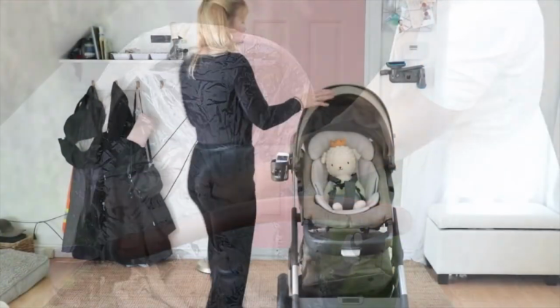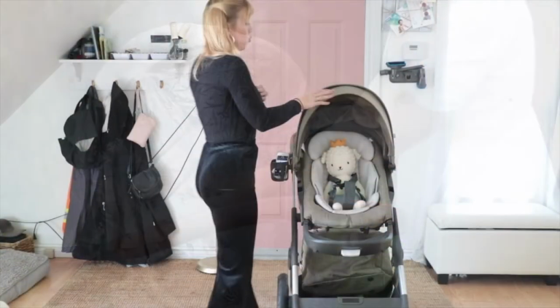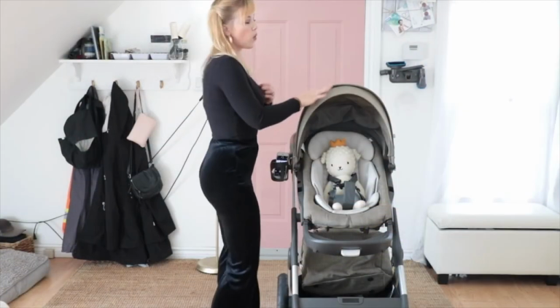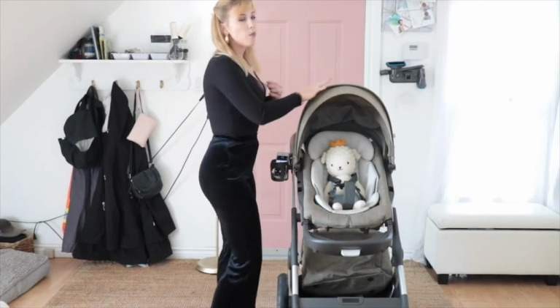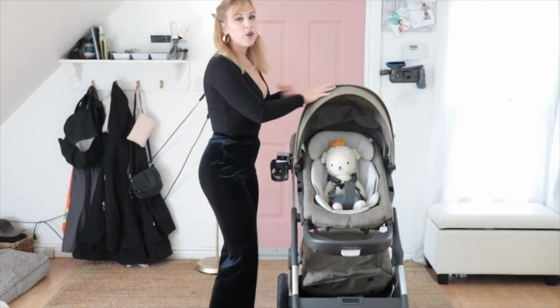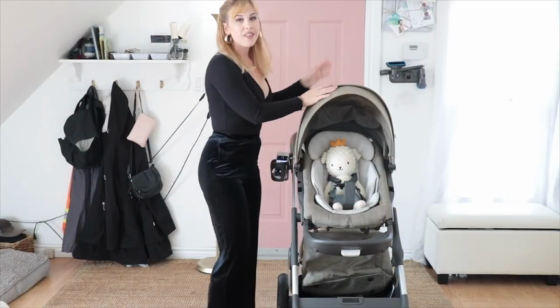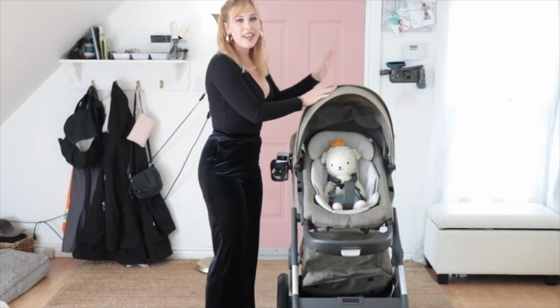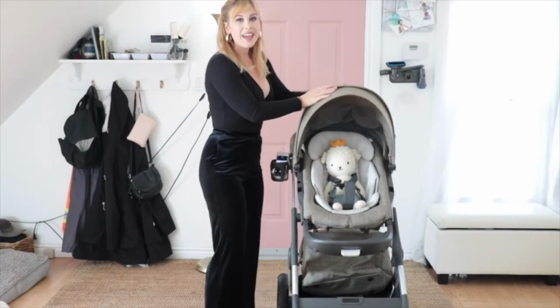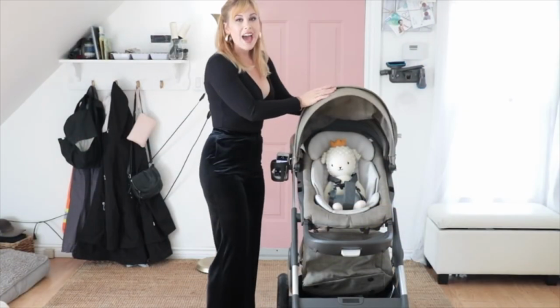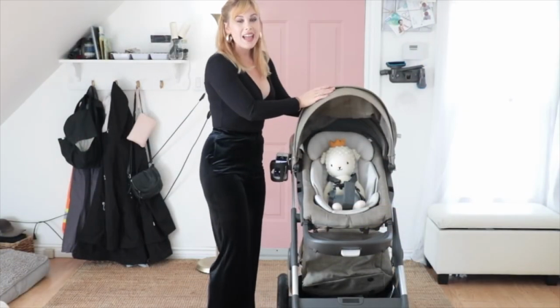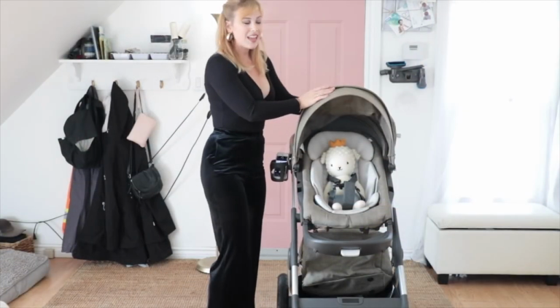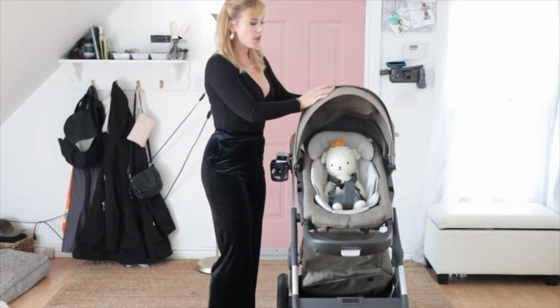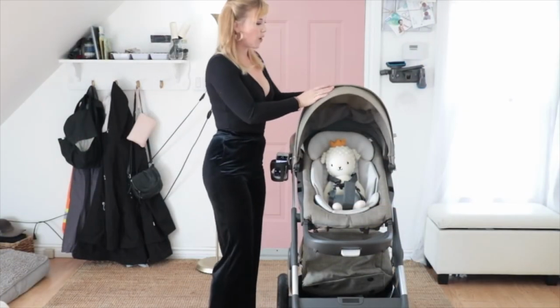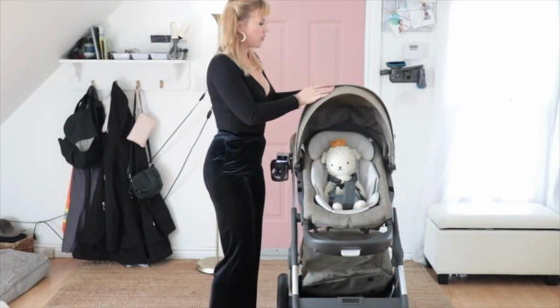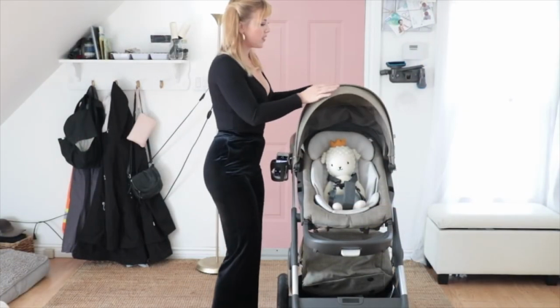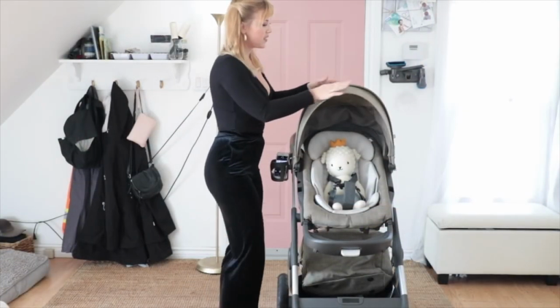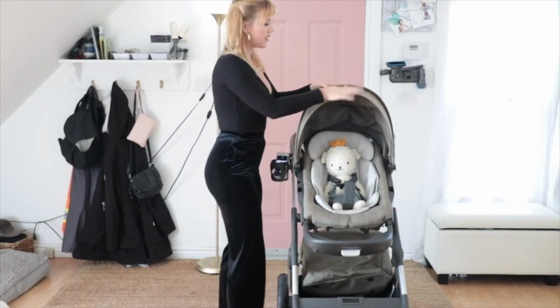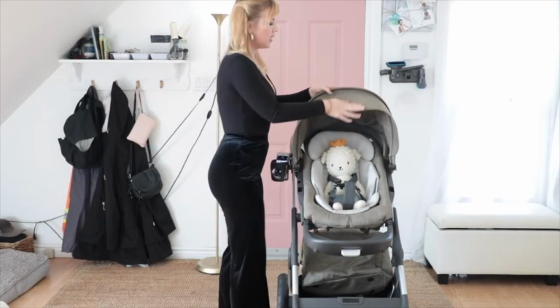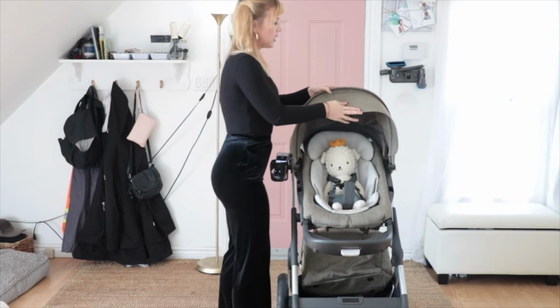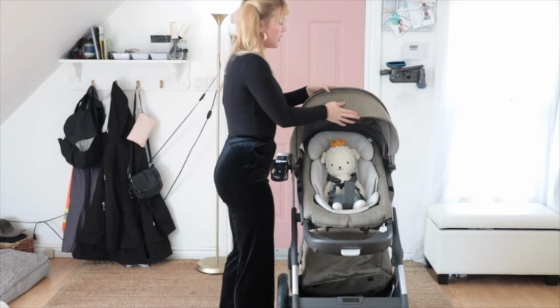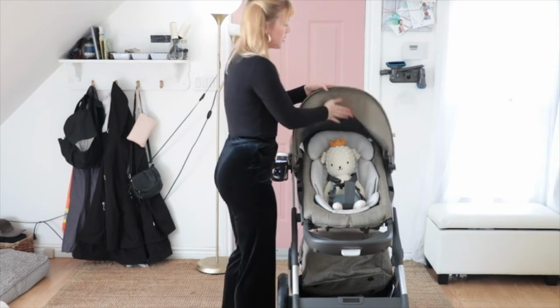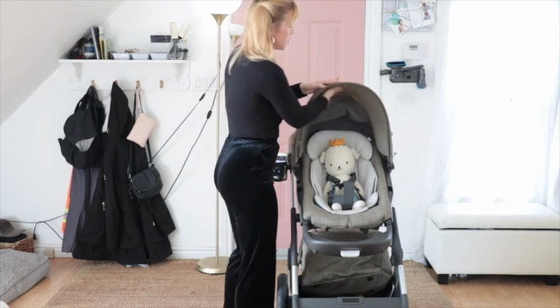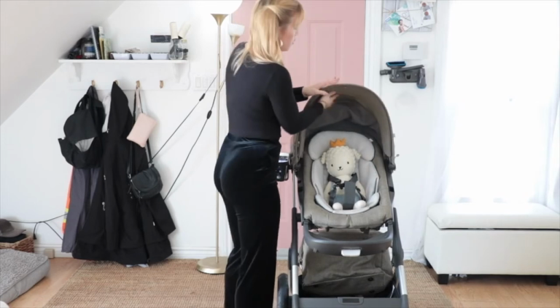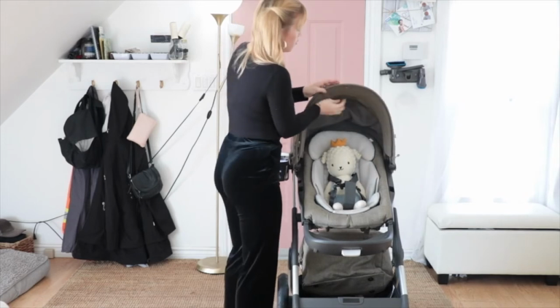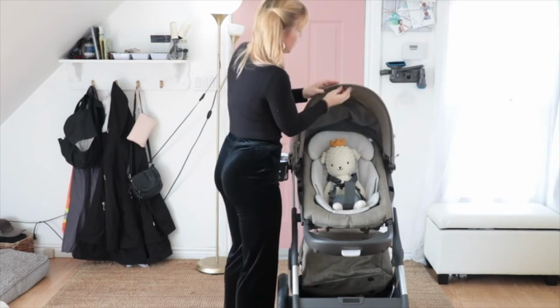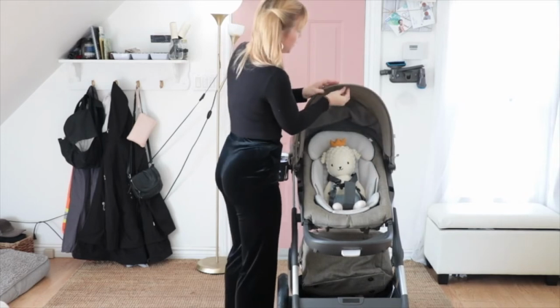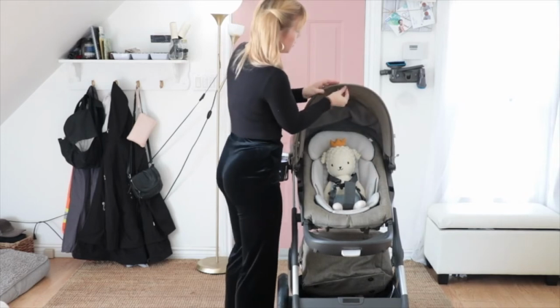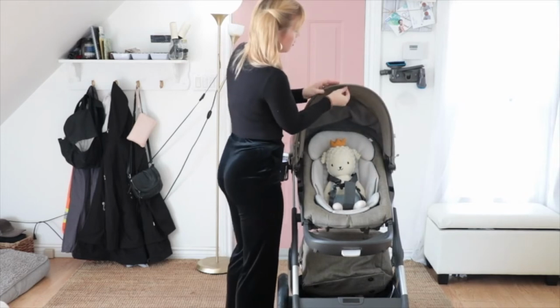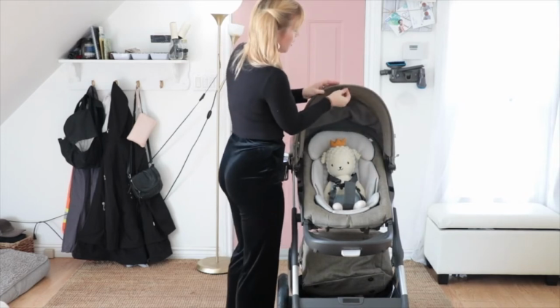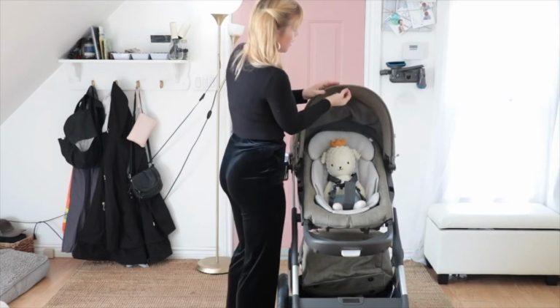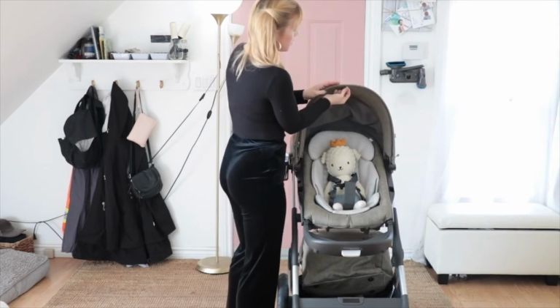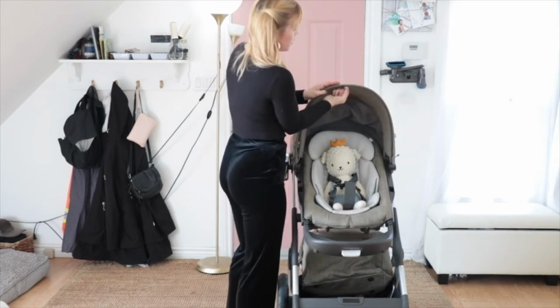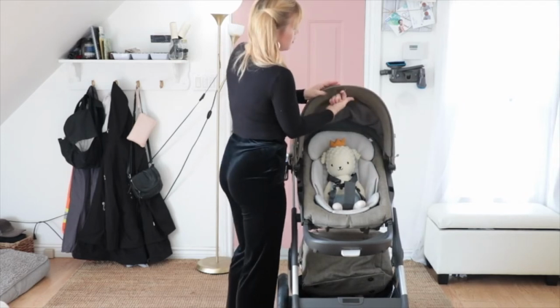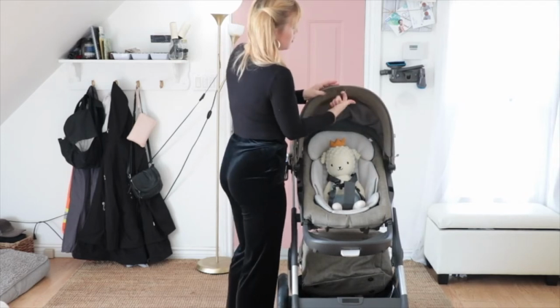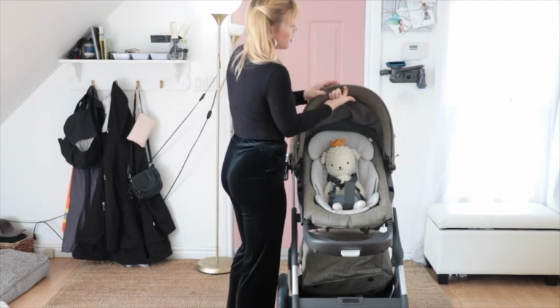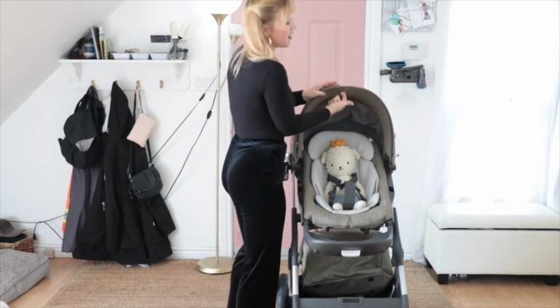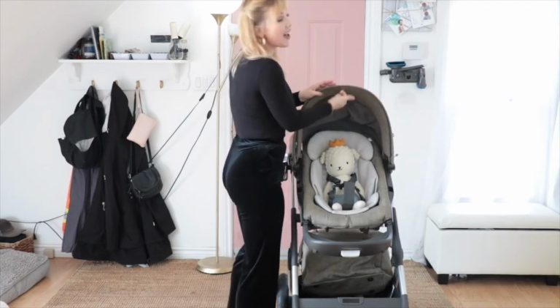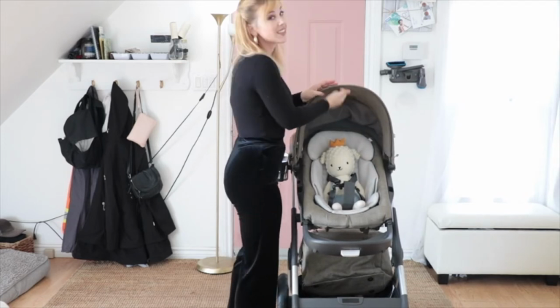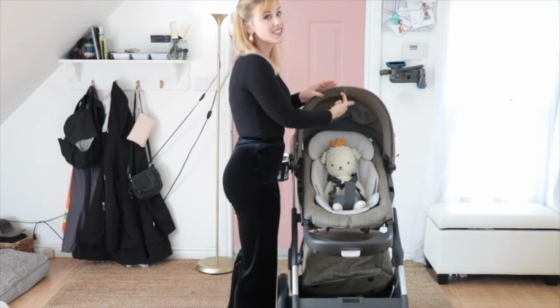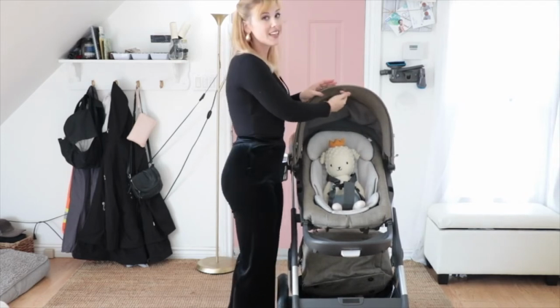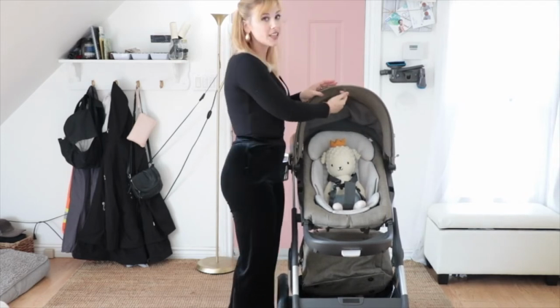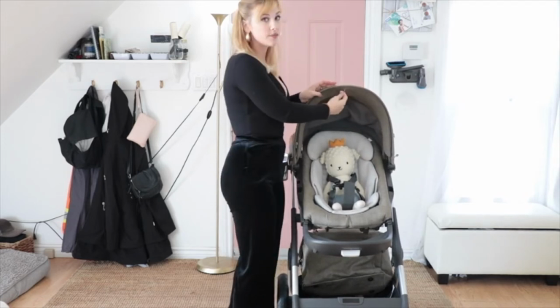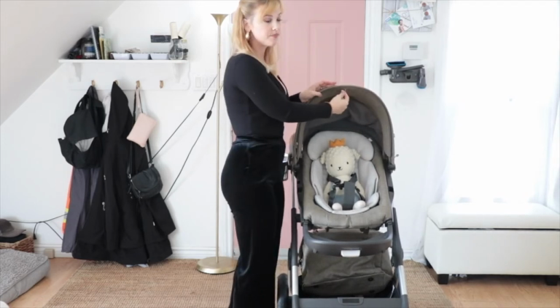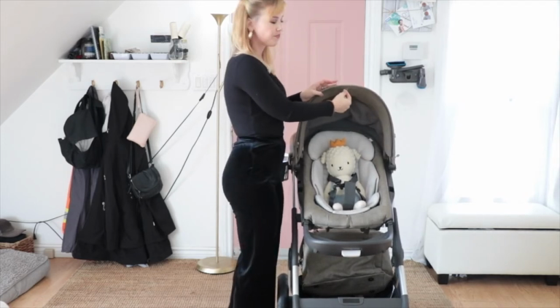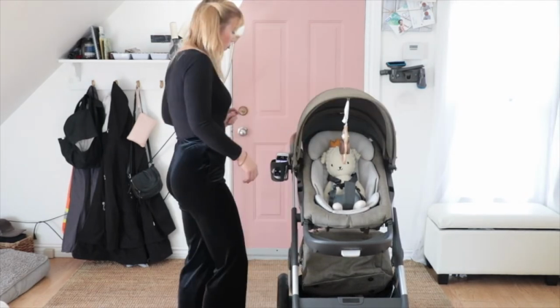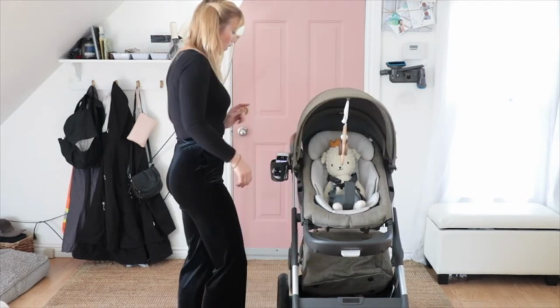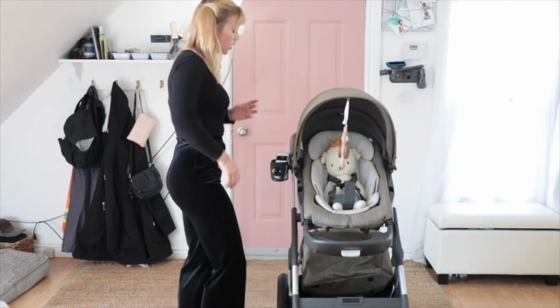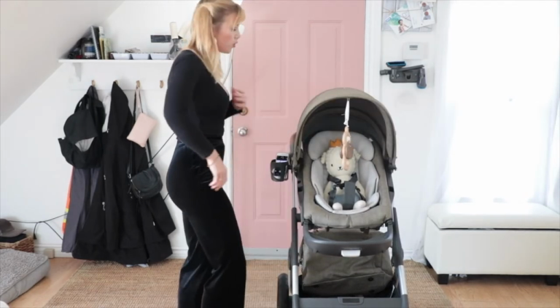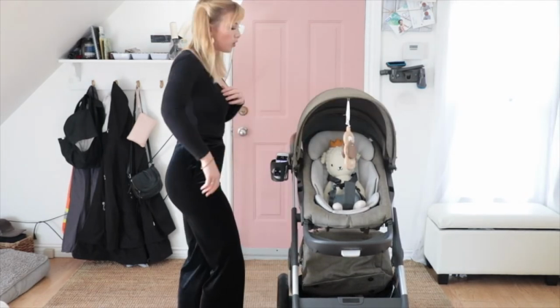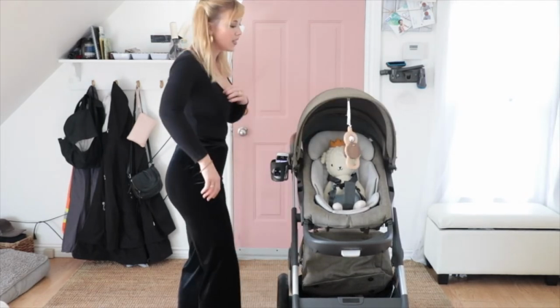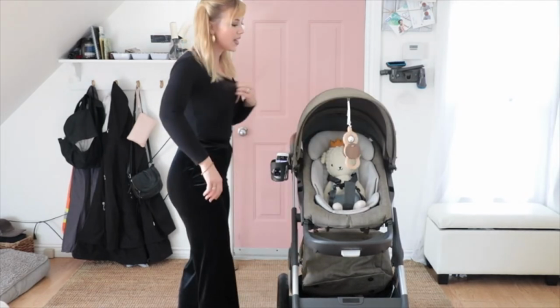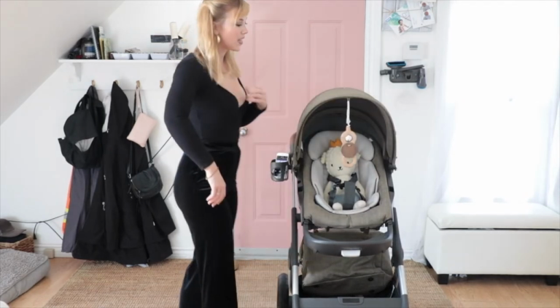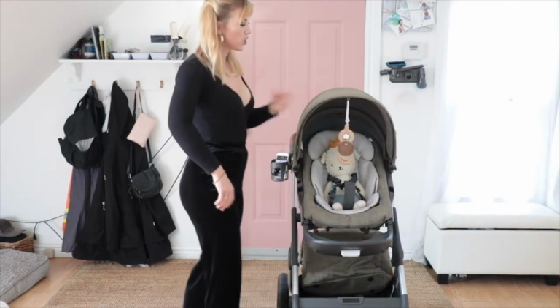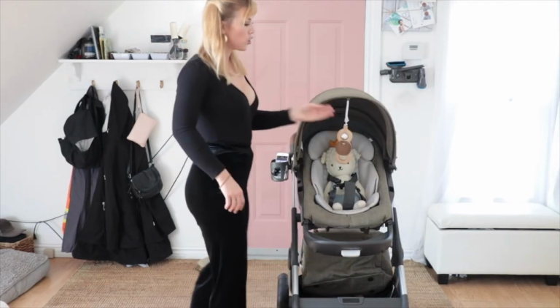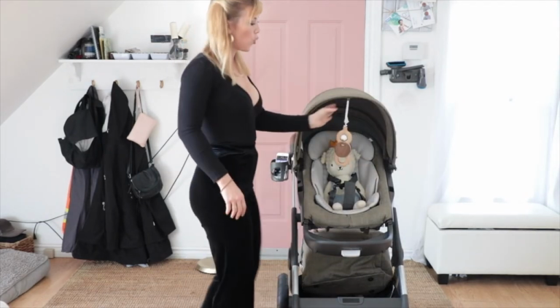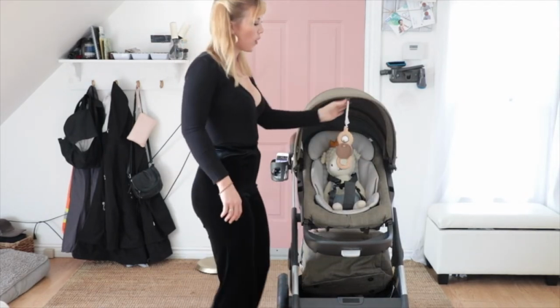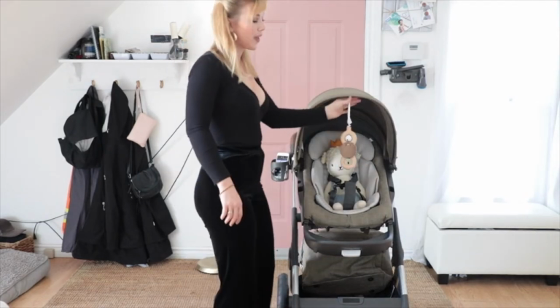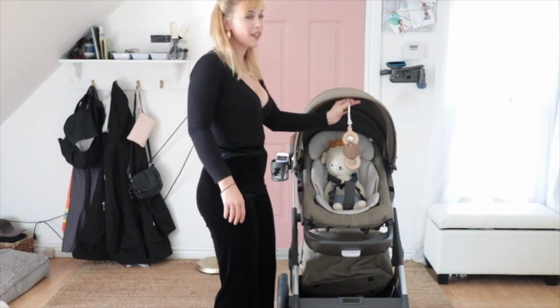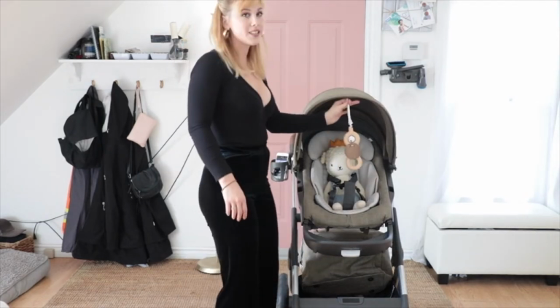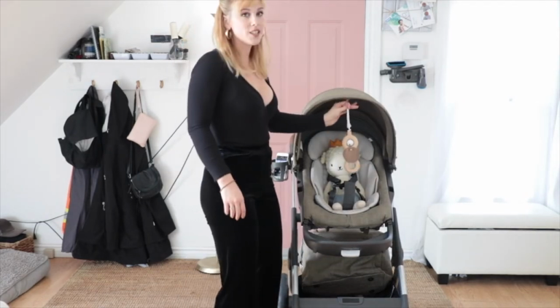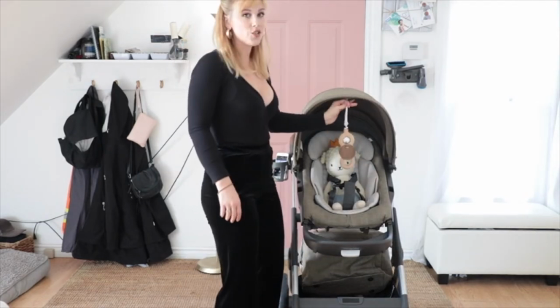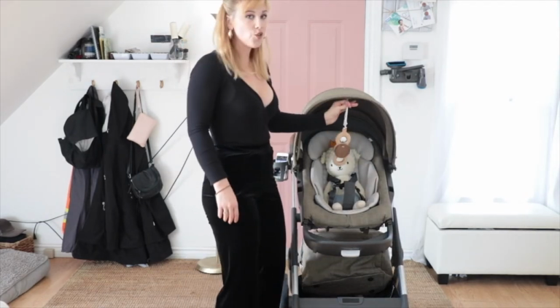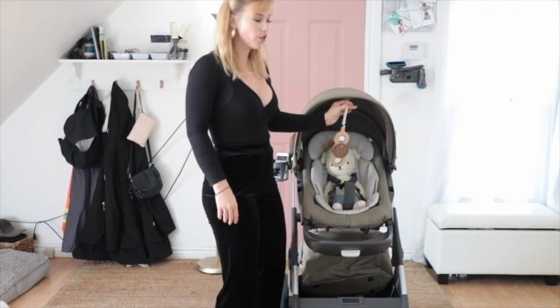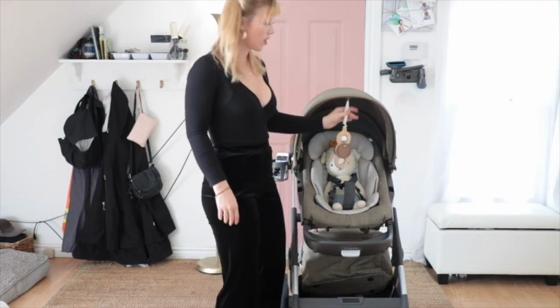One more thing I like about this seat: right here it has a little elastic where you can attach a toy to the stroller.